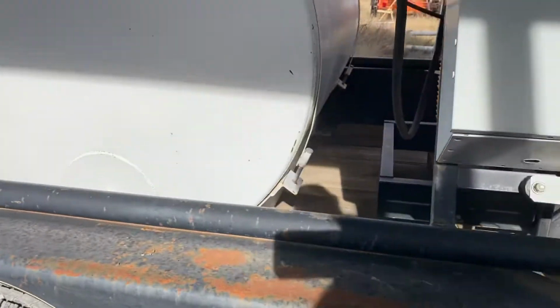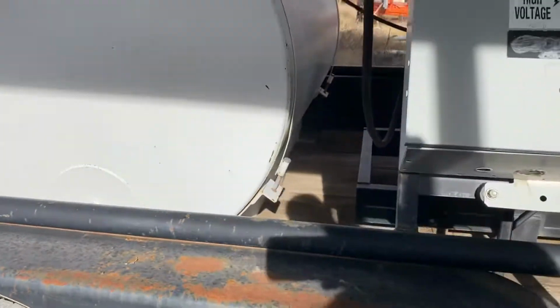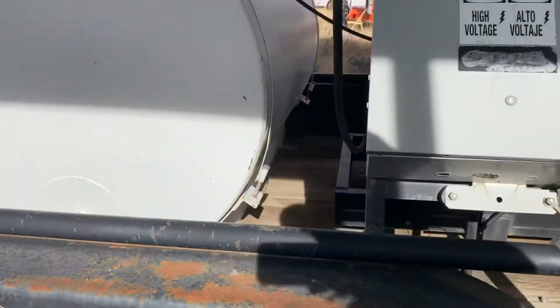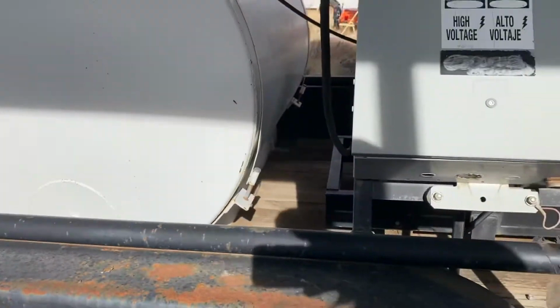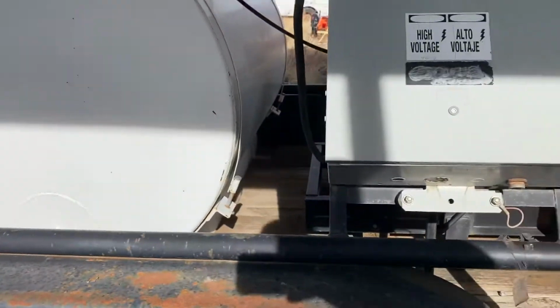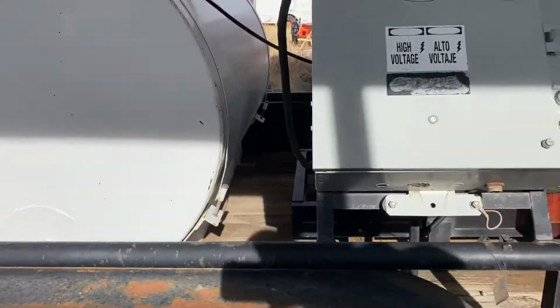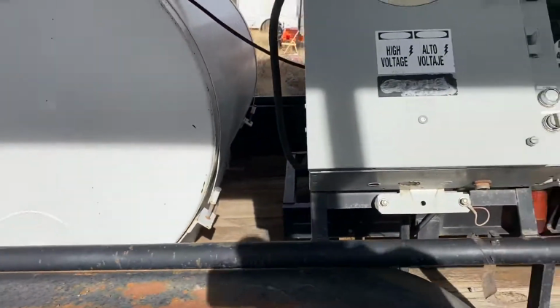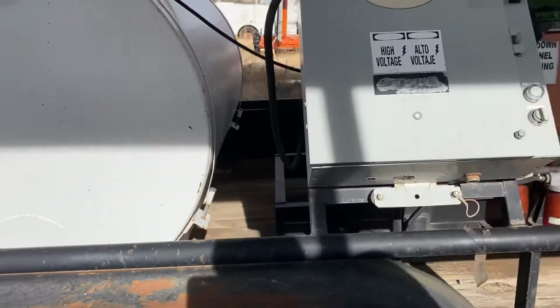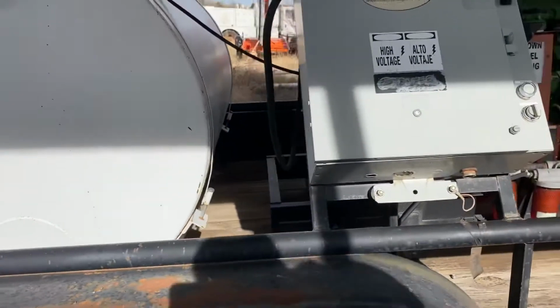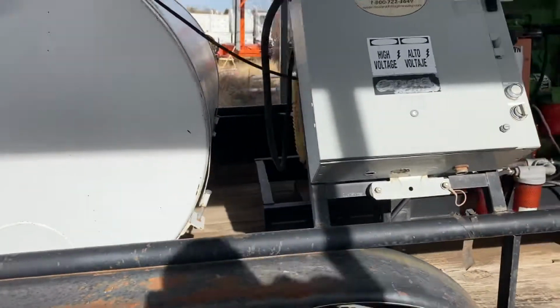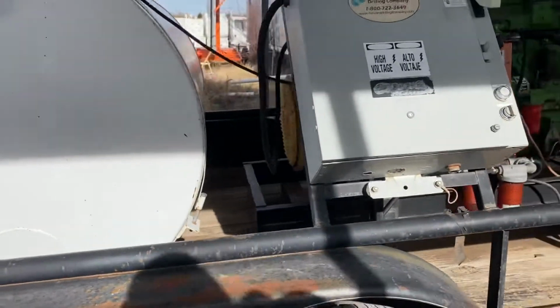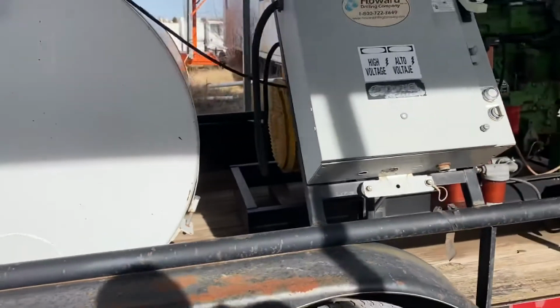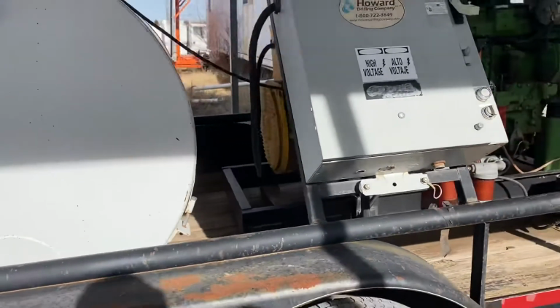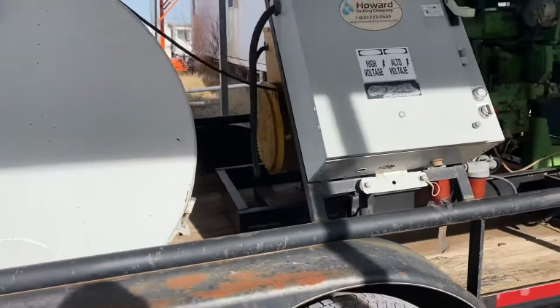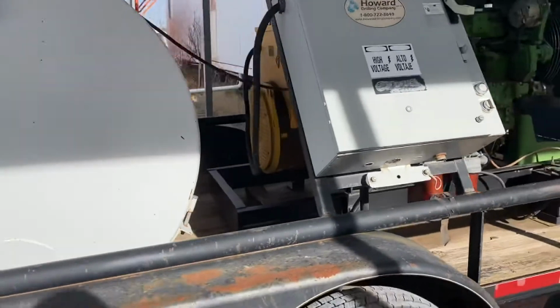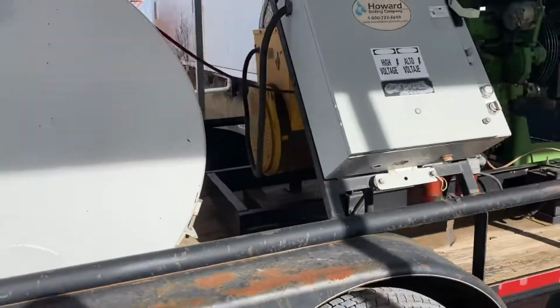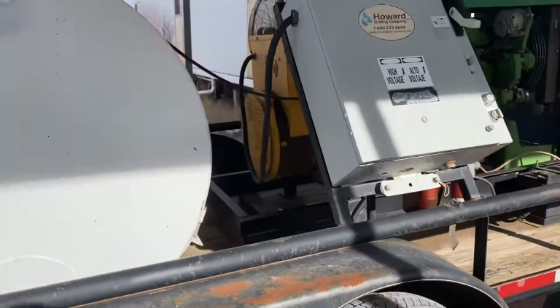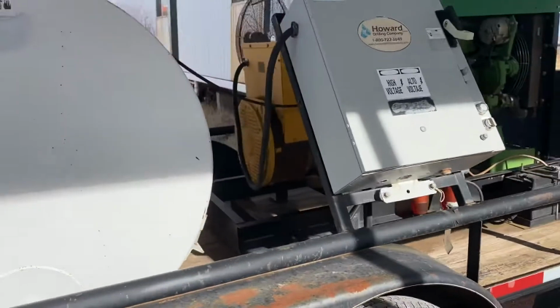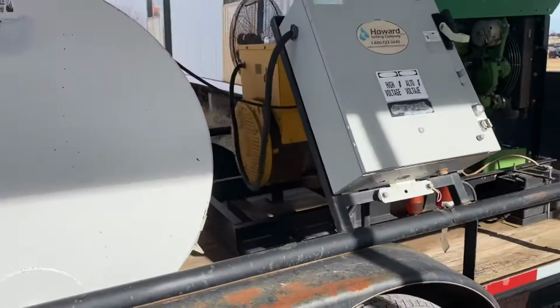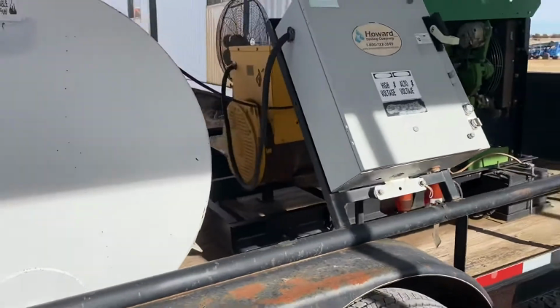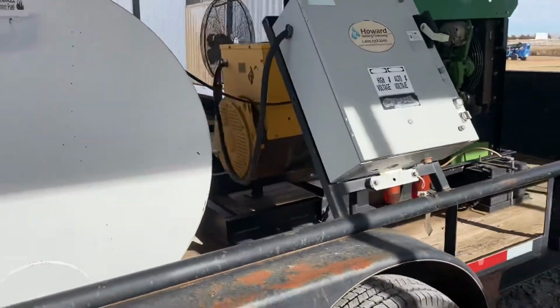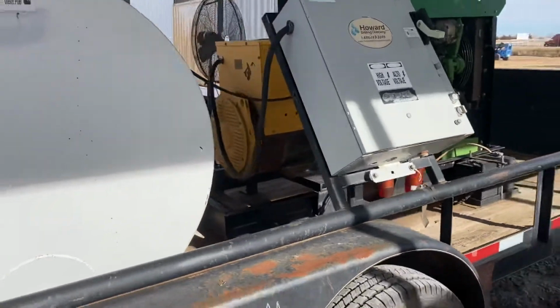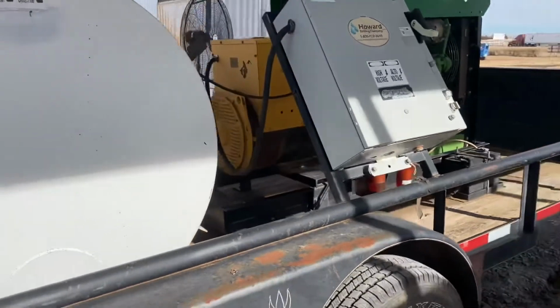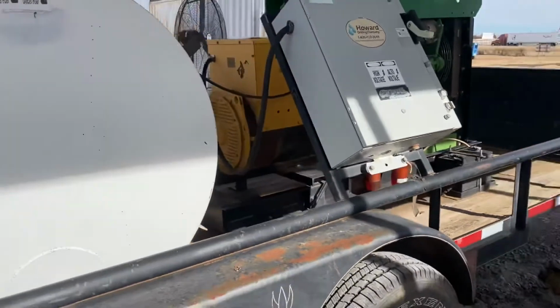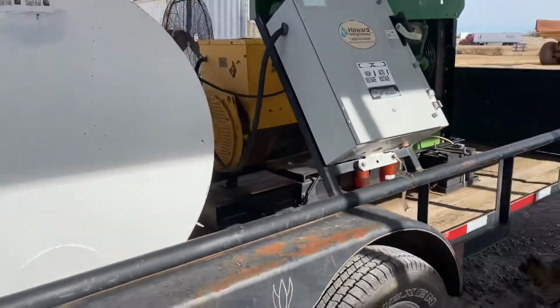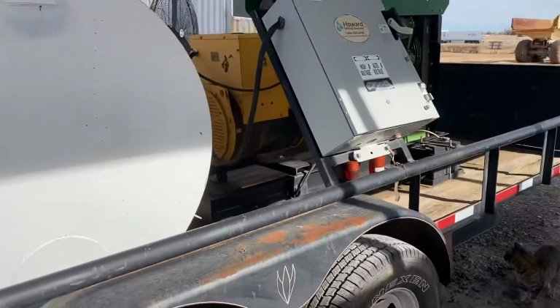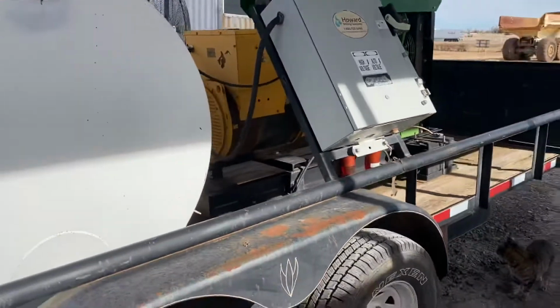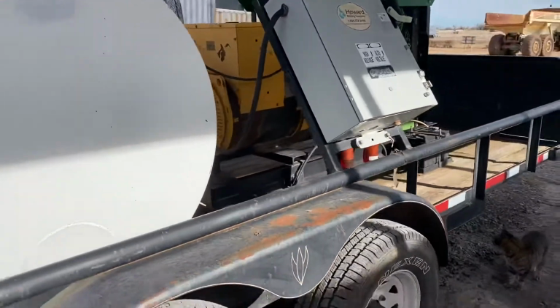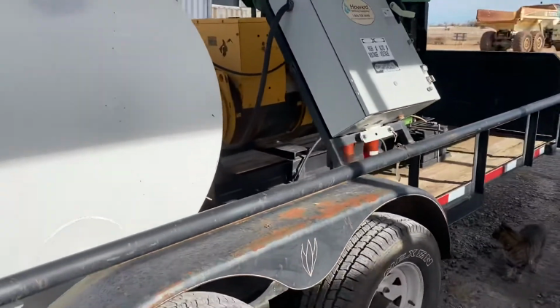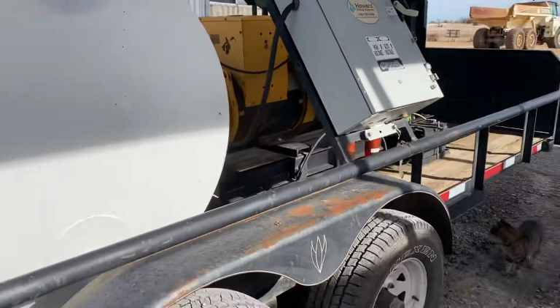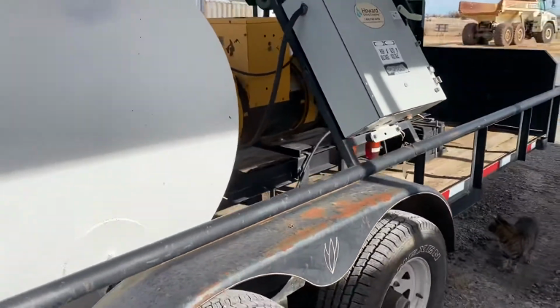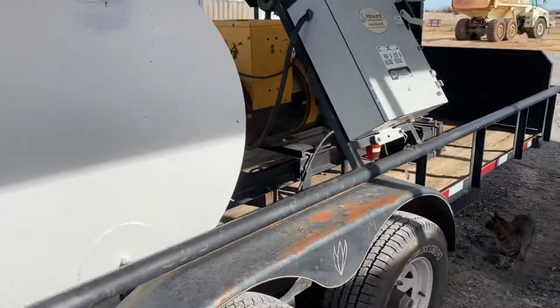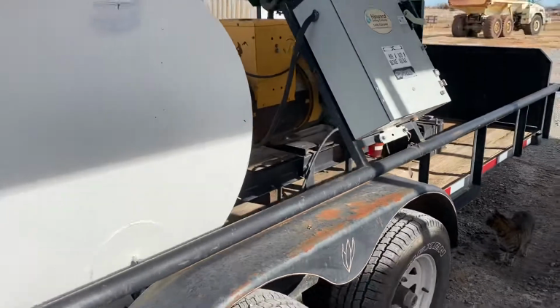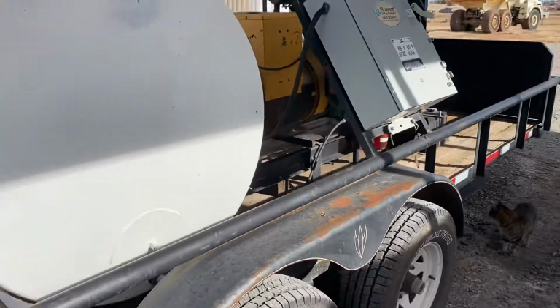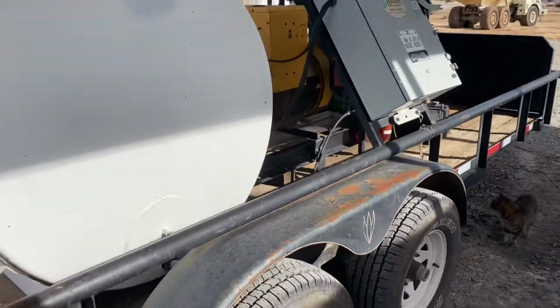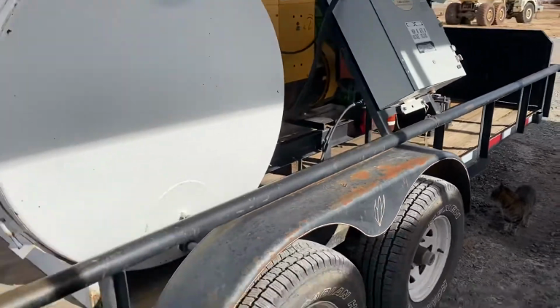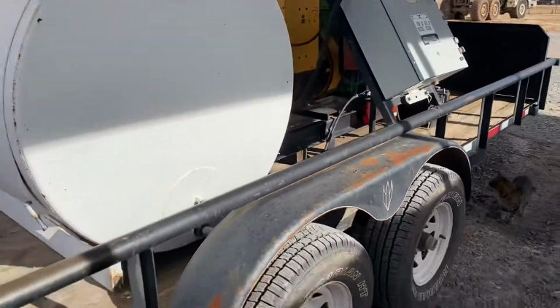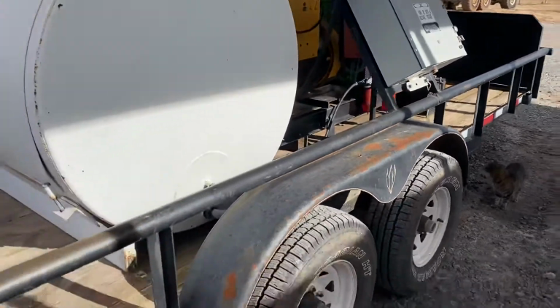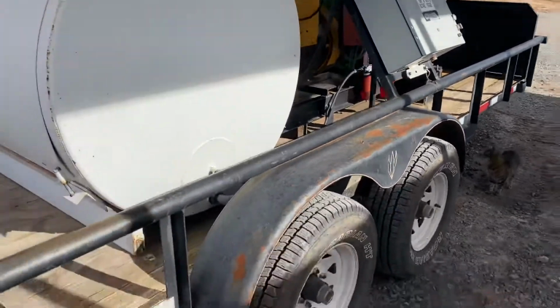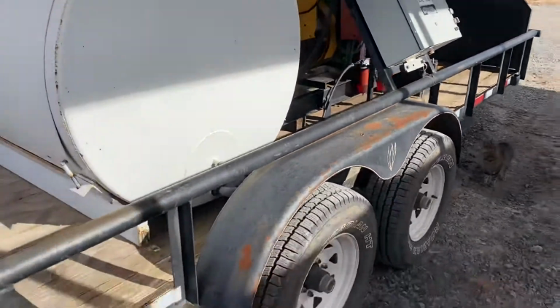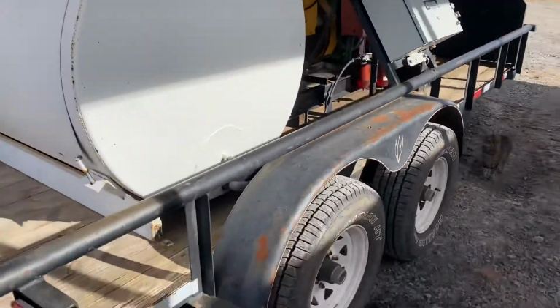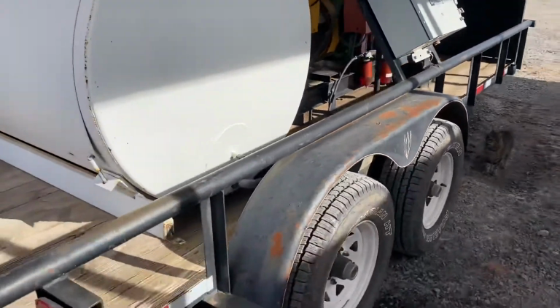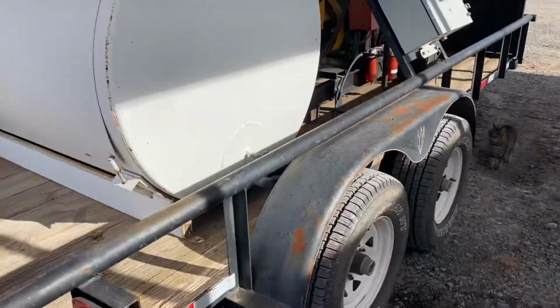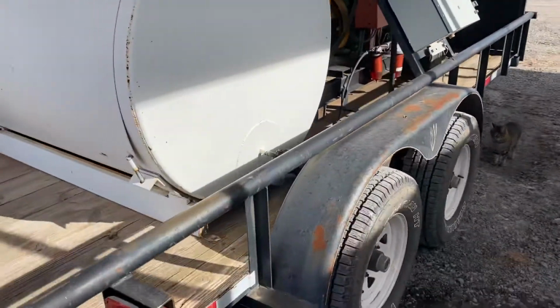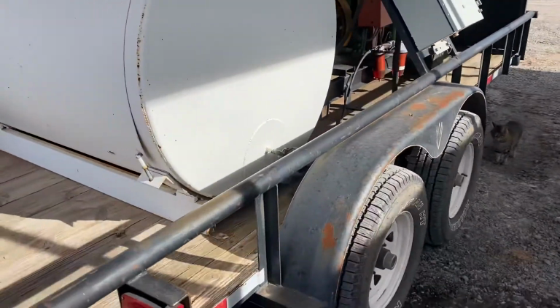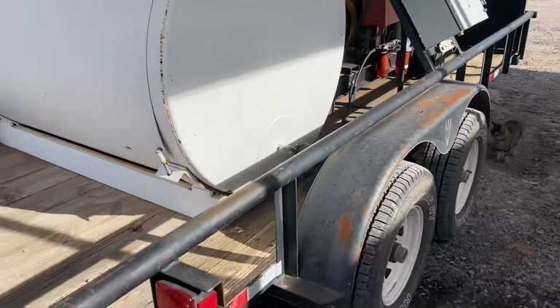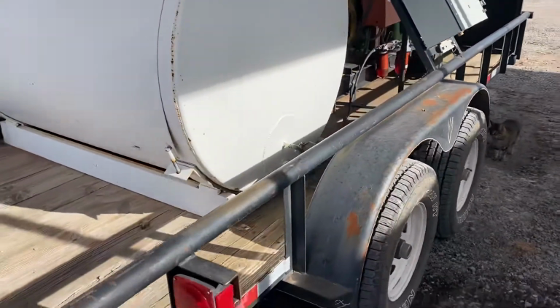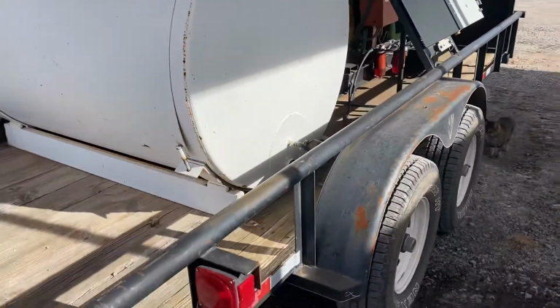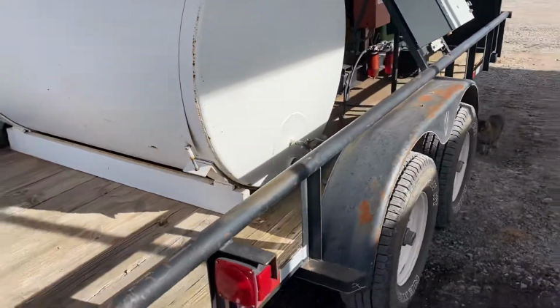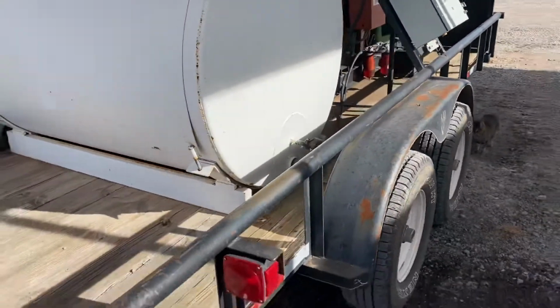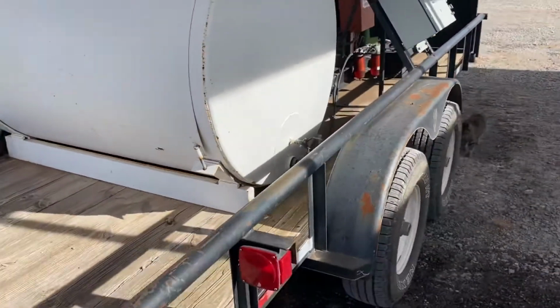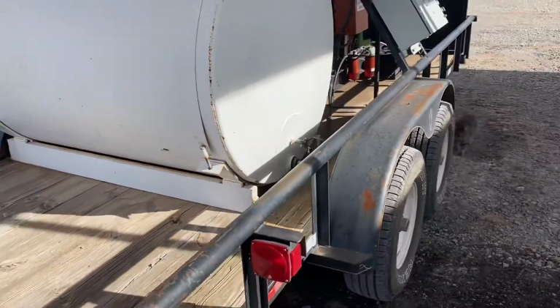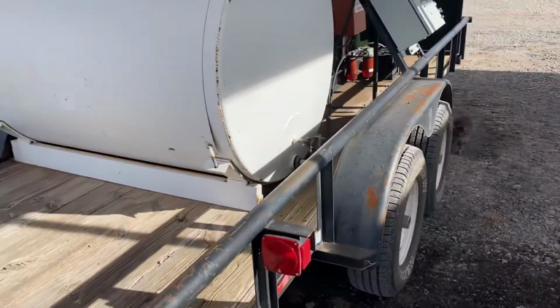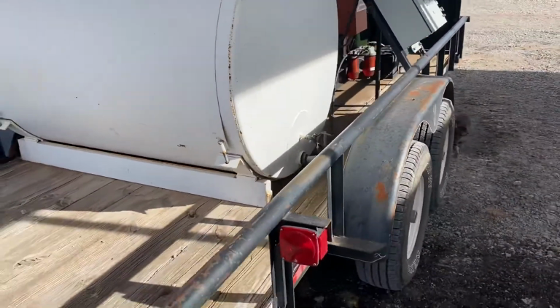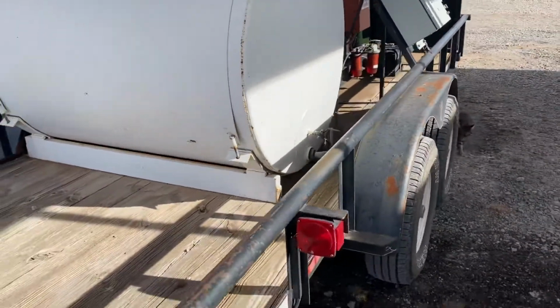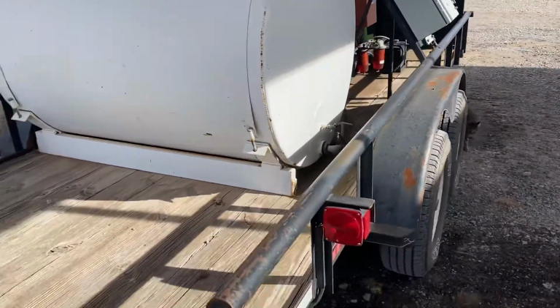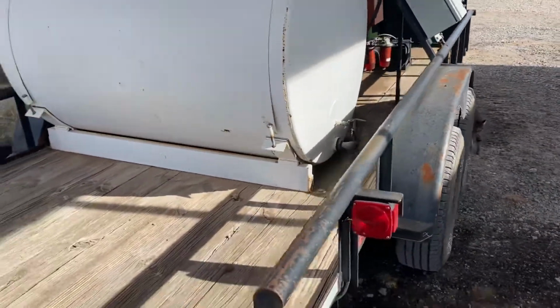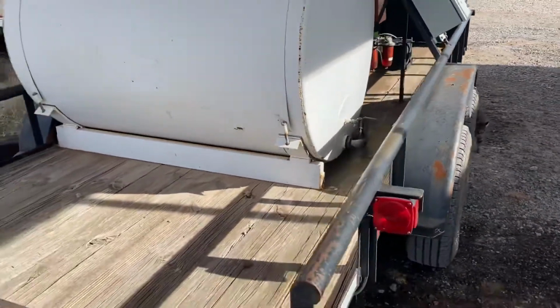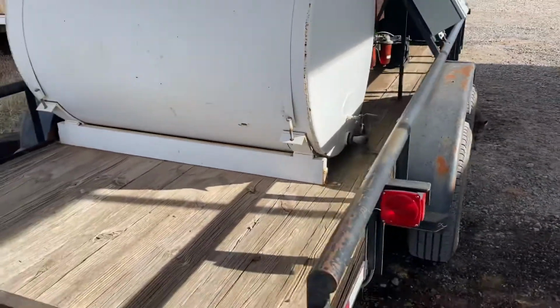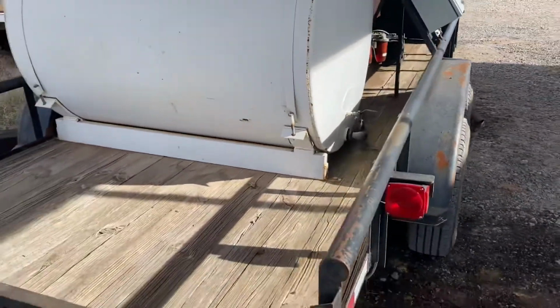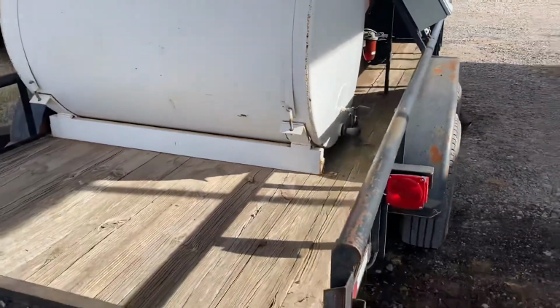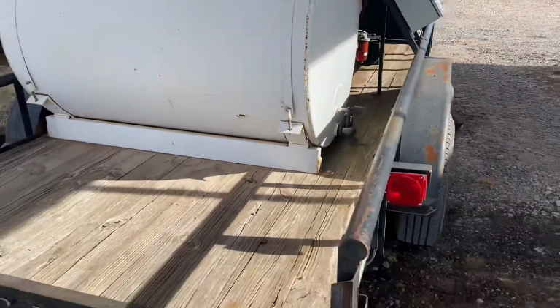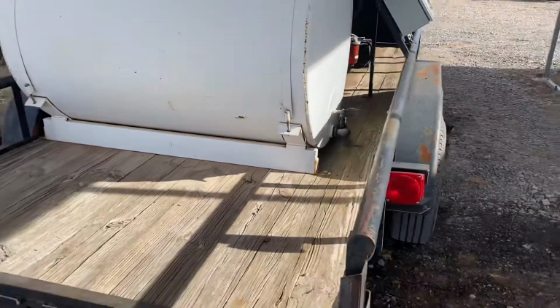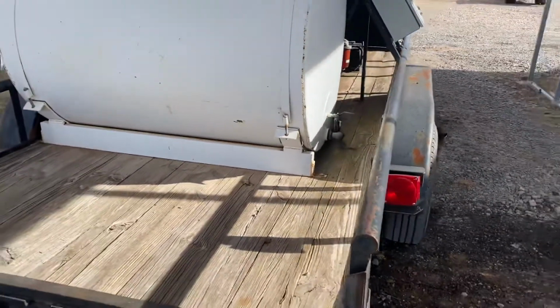This trailer does not have the containment unit. Some of them we've seen in the past do, in case of a diesel spill — but once again, this one does not.